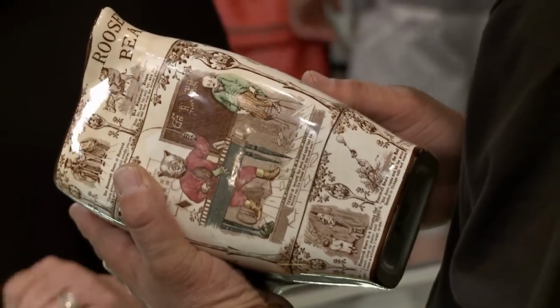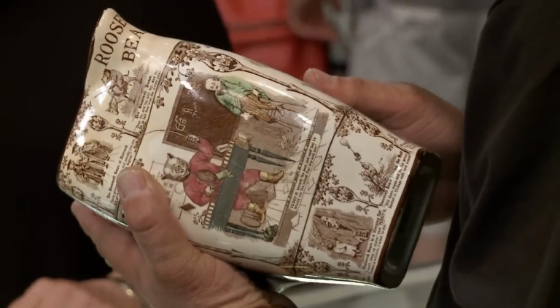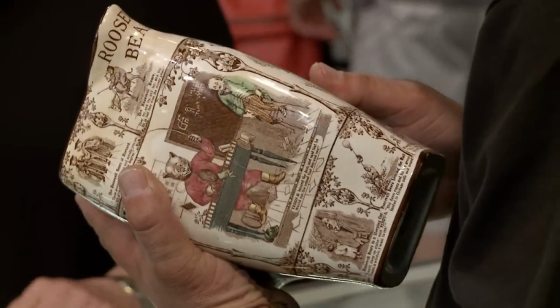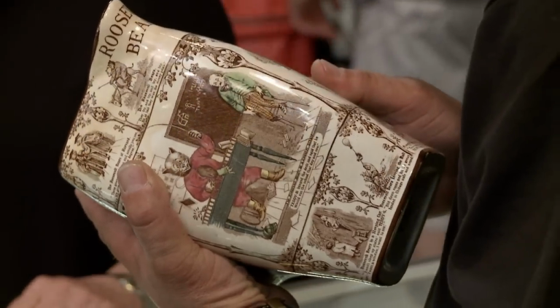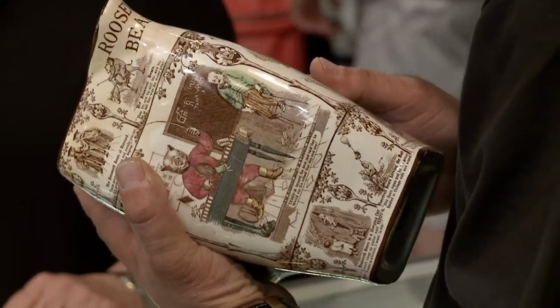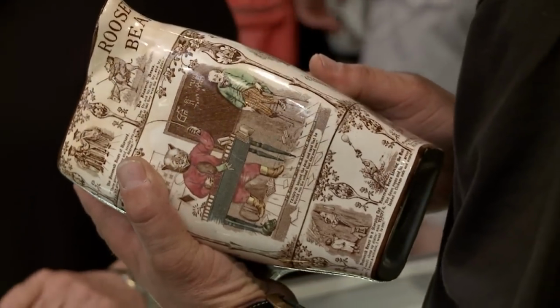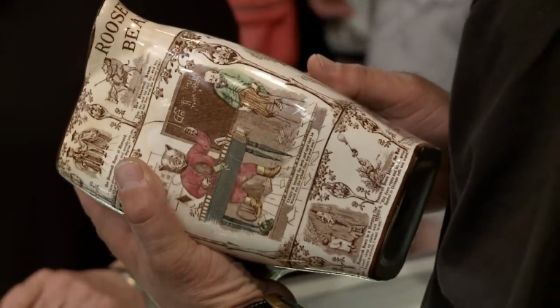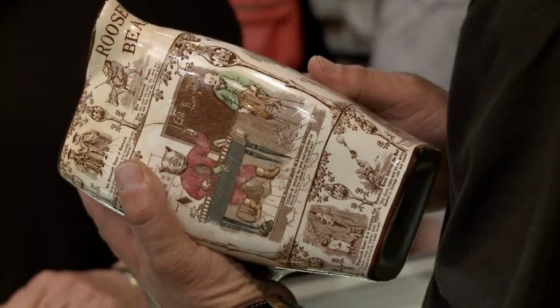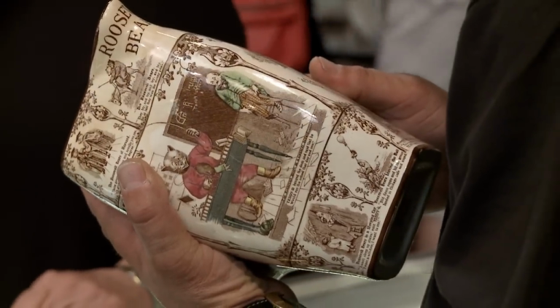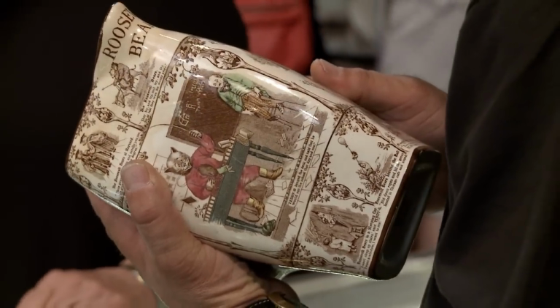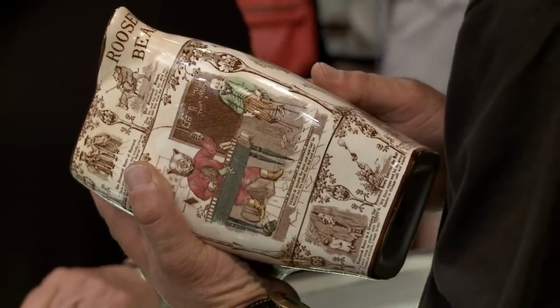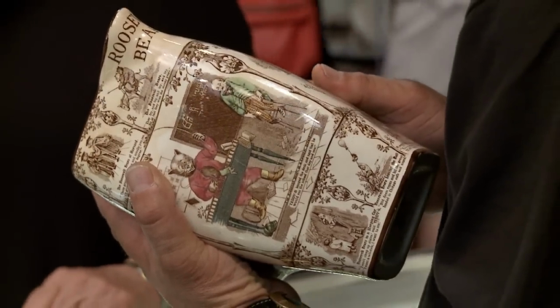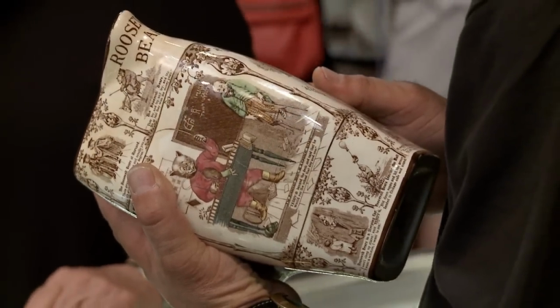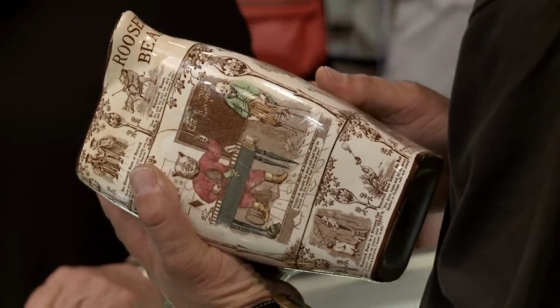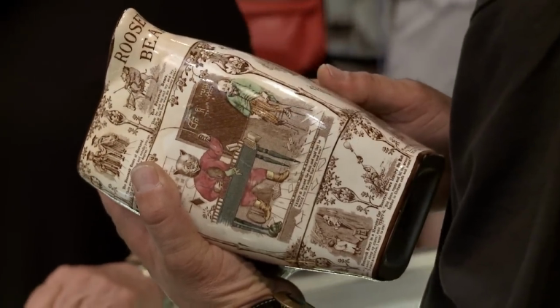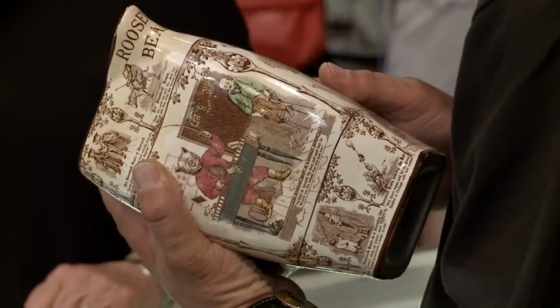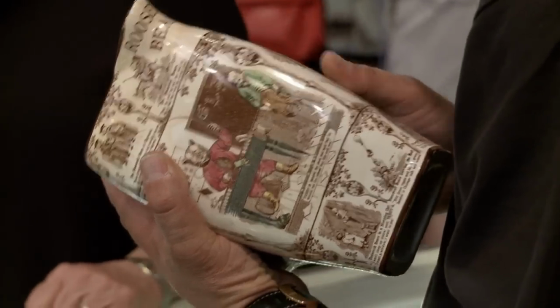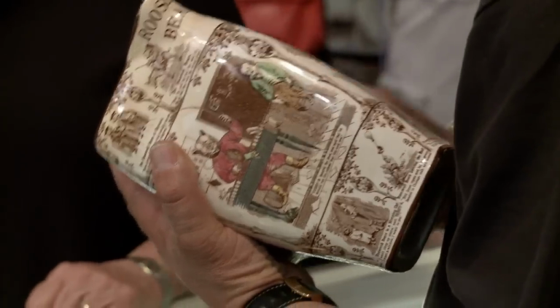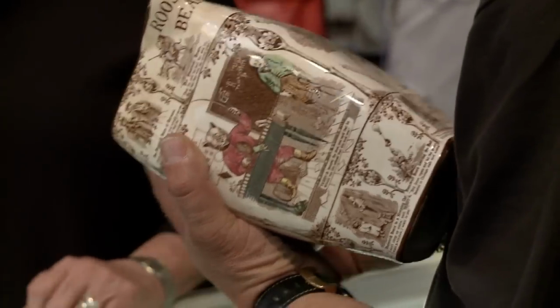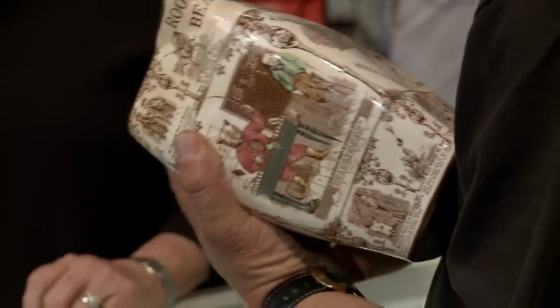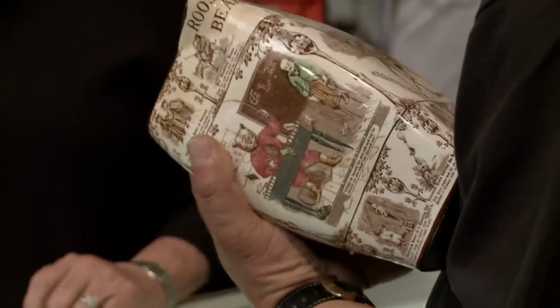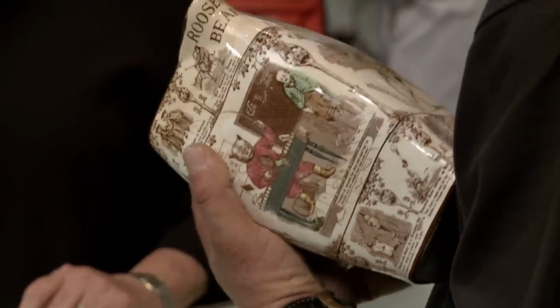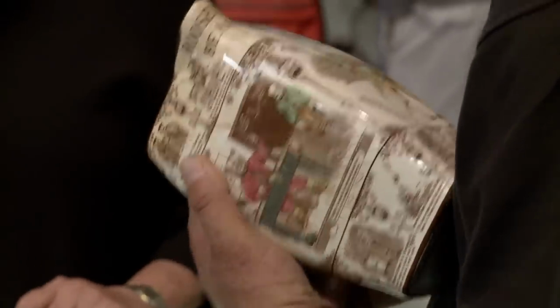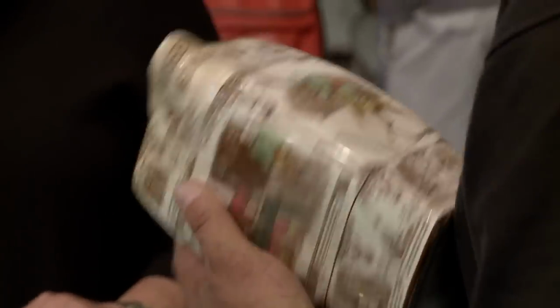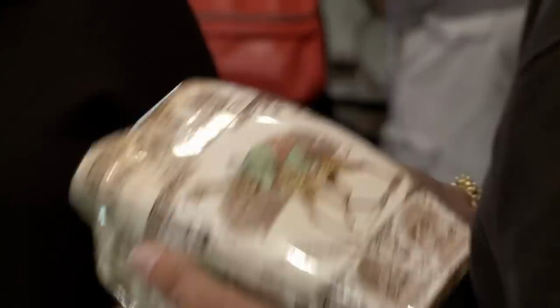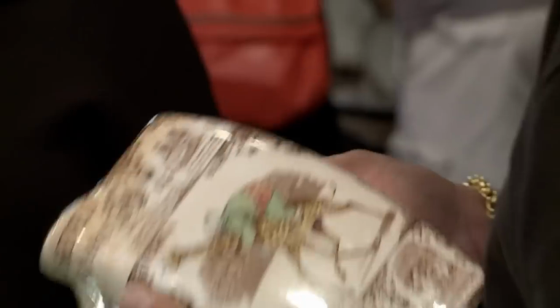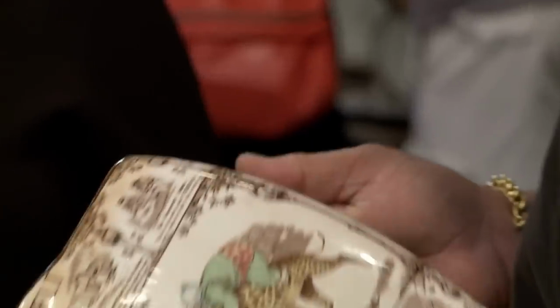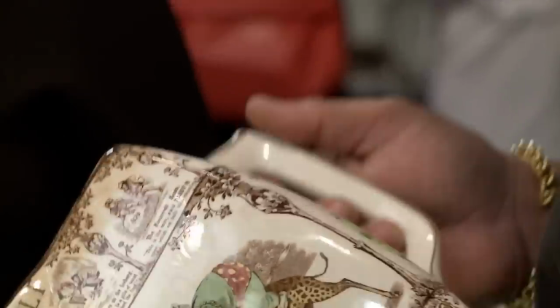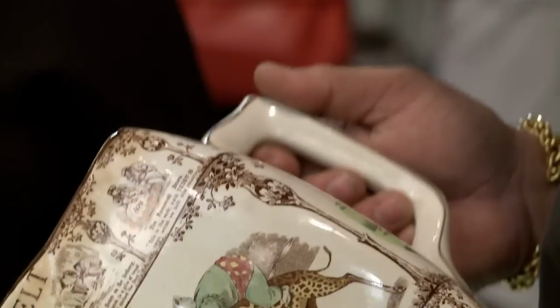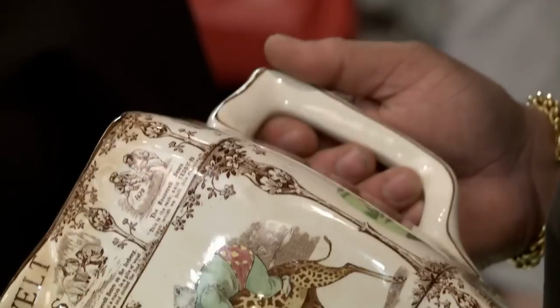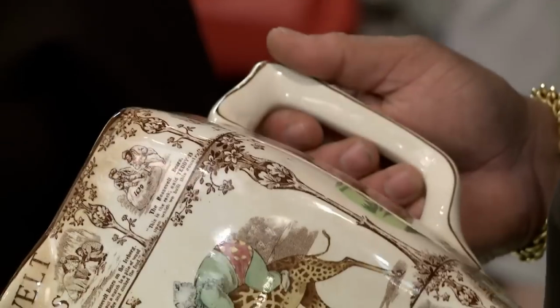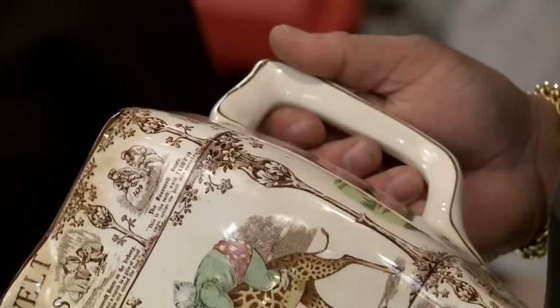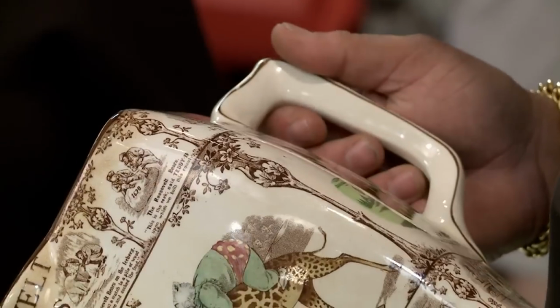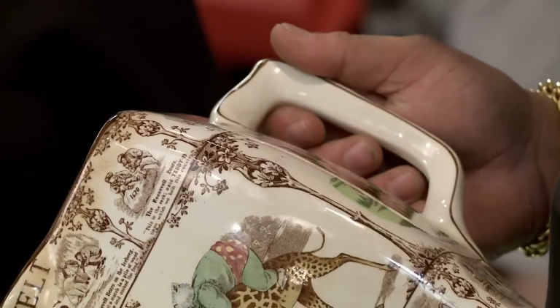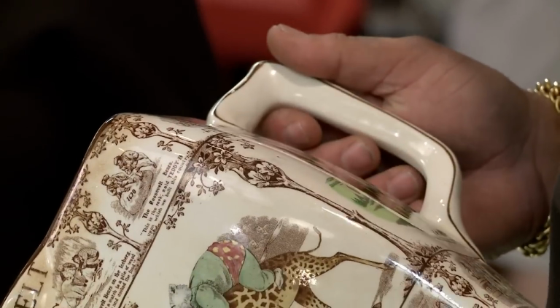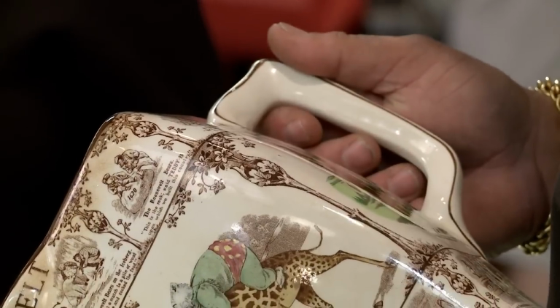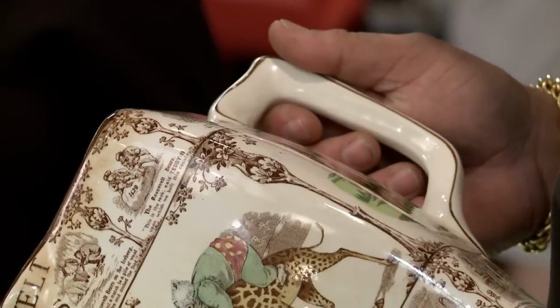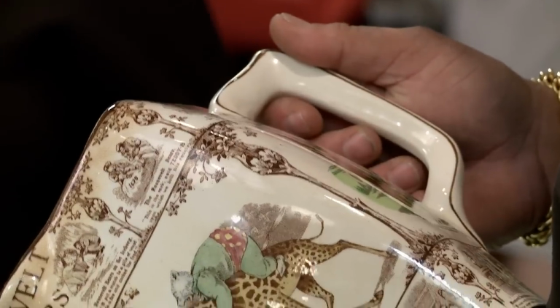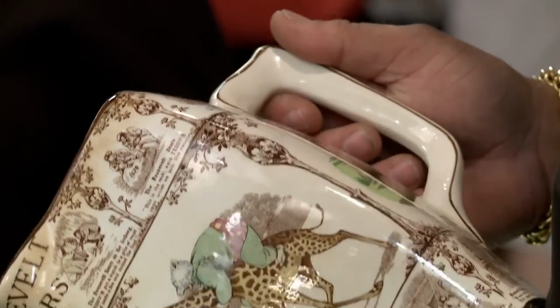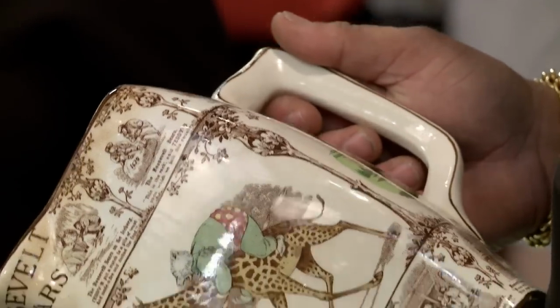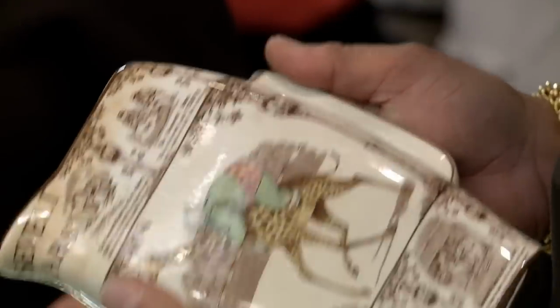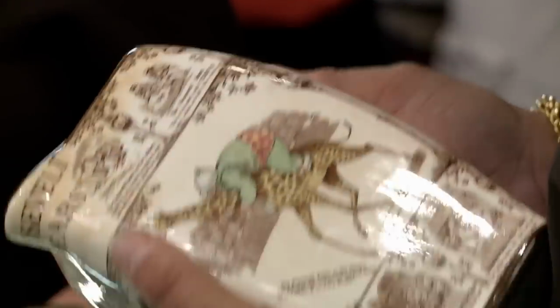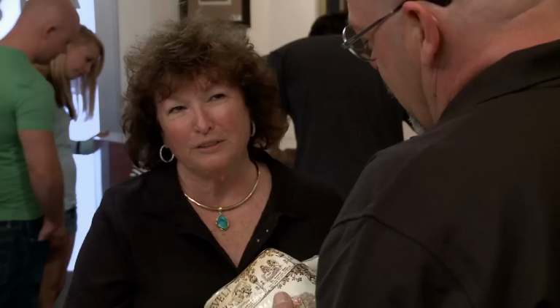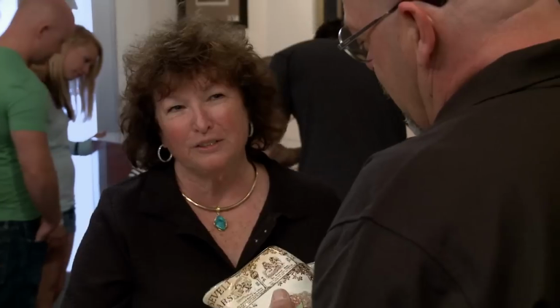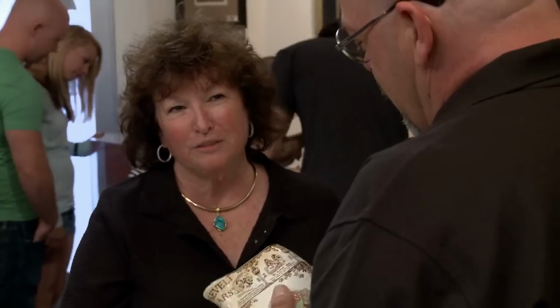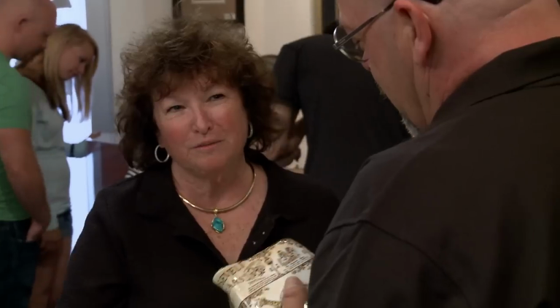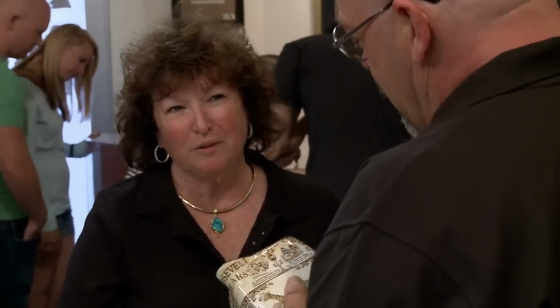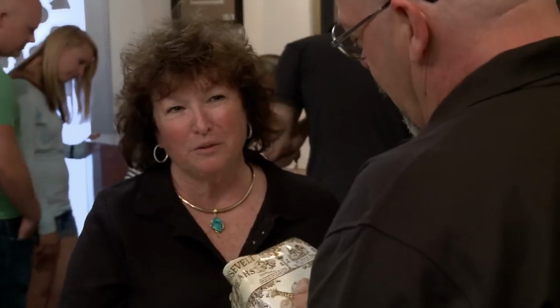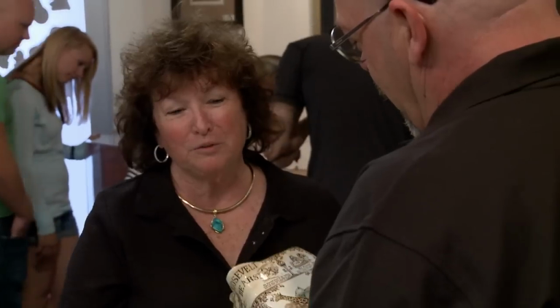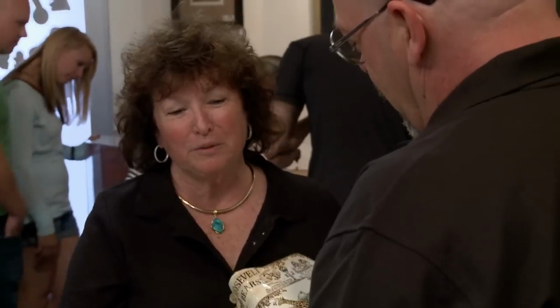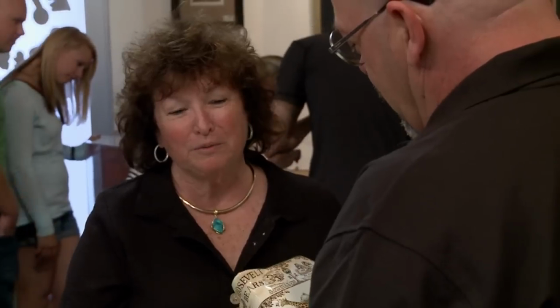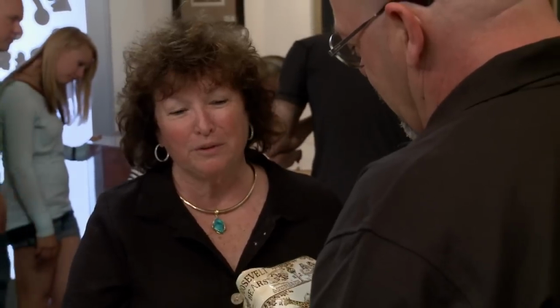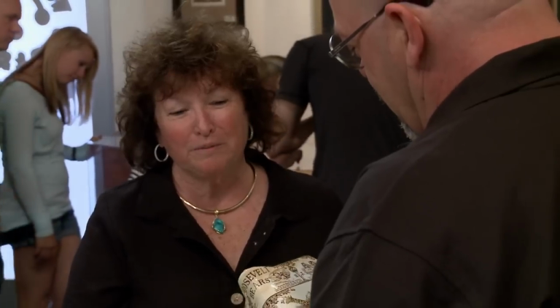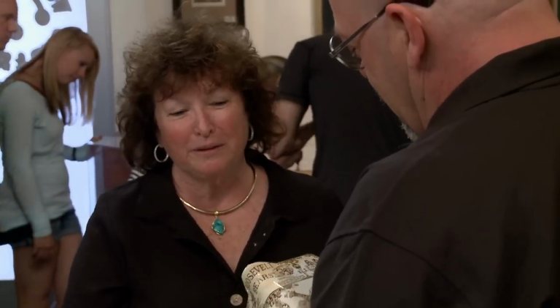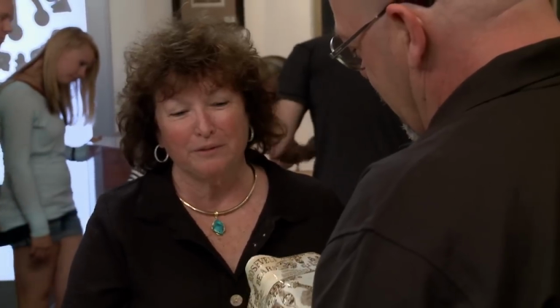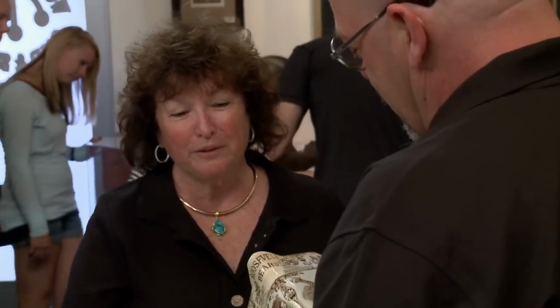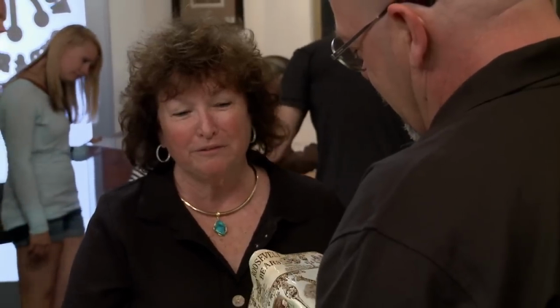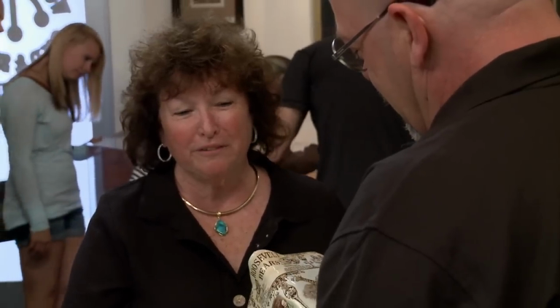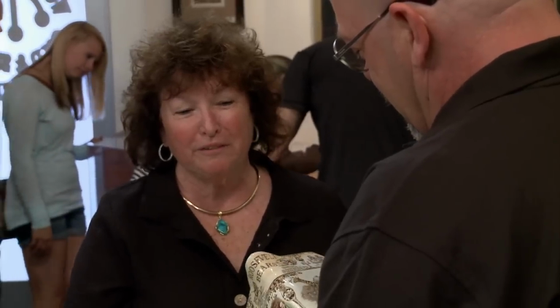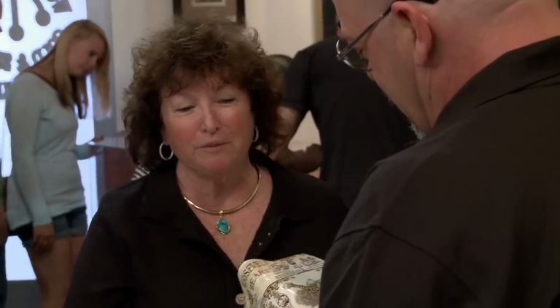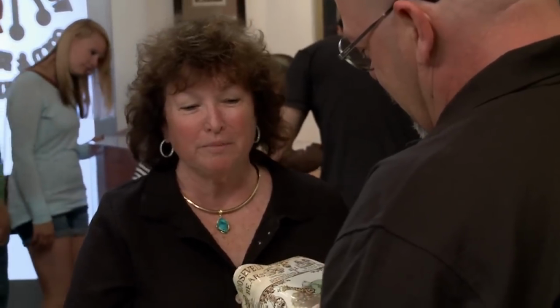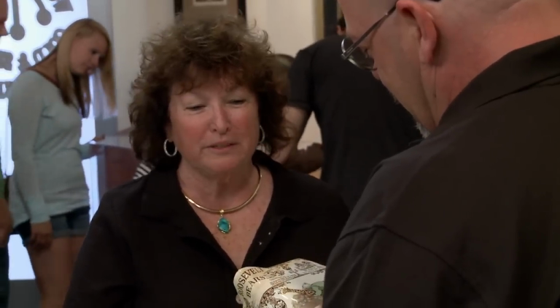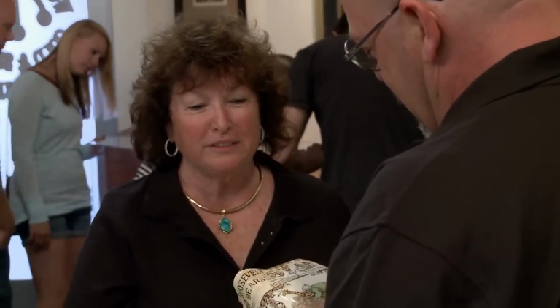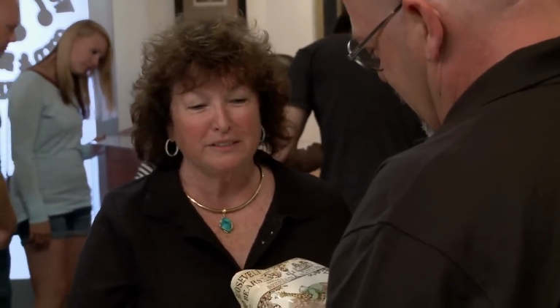Where in the world did you get this? I found it in an antique show a long time ago. It's always been one of my really favorite pieces.